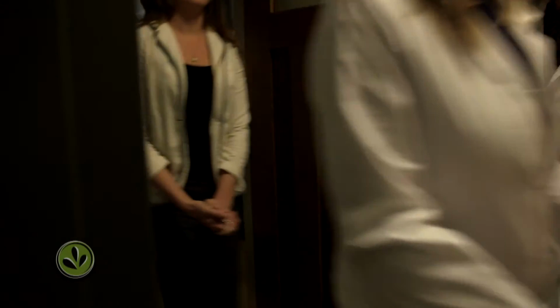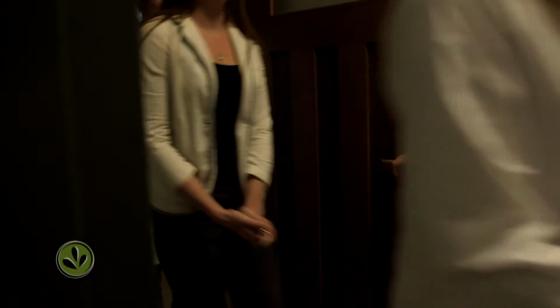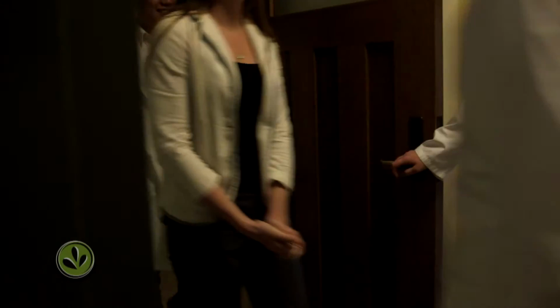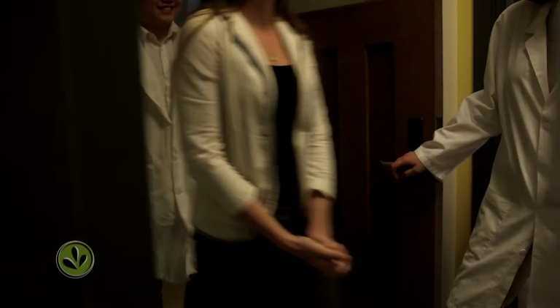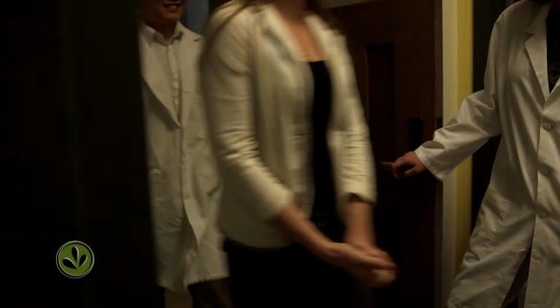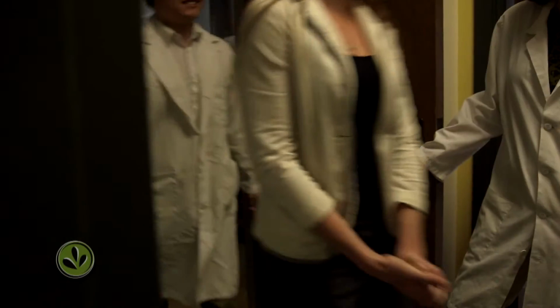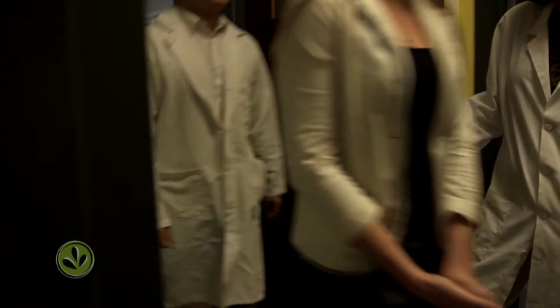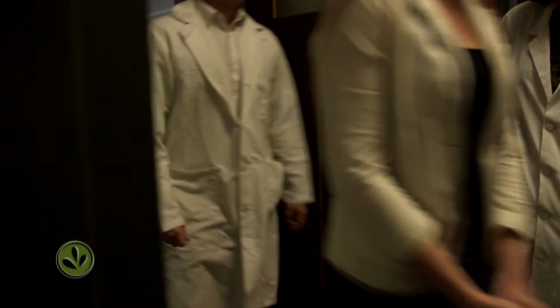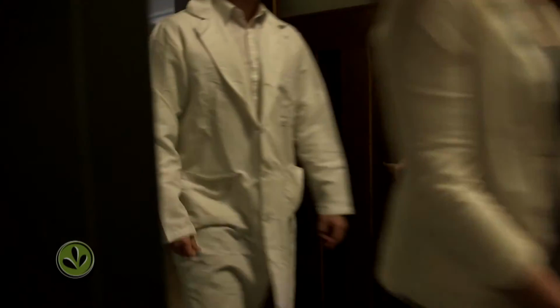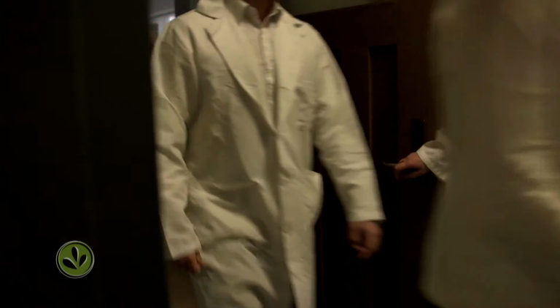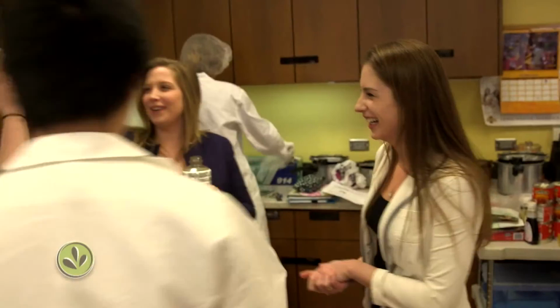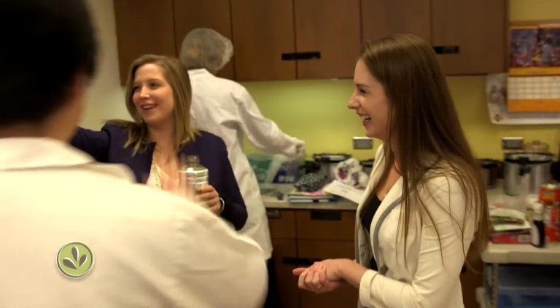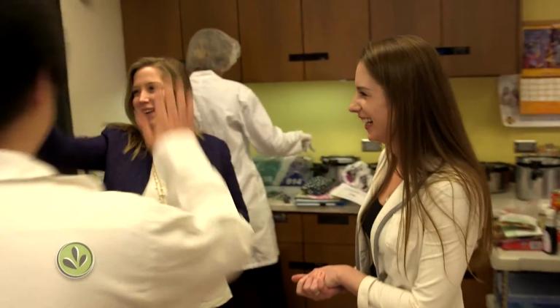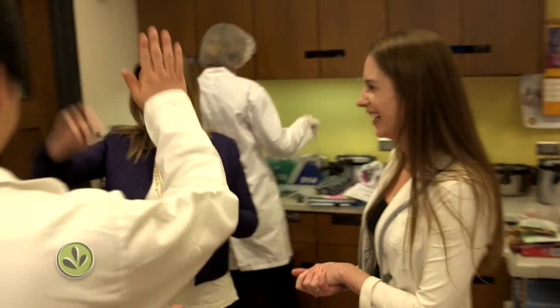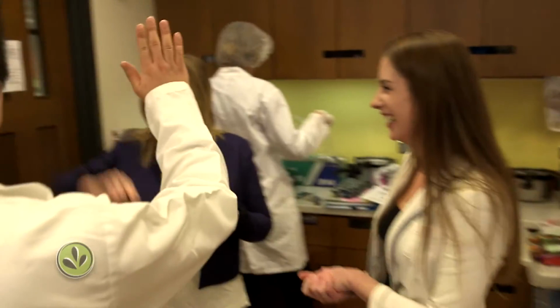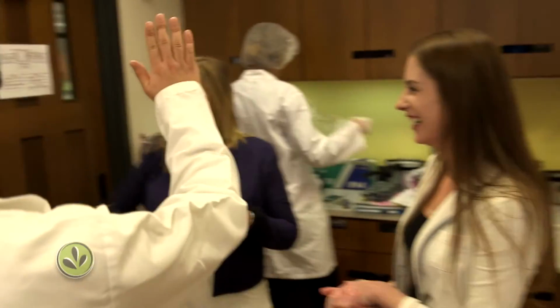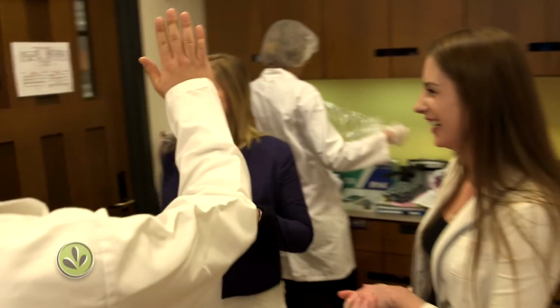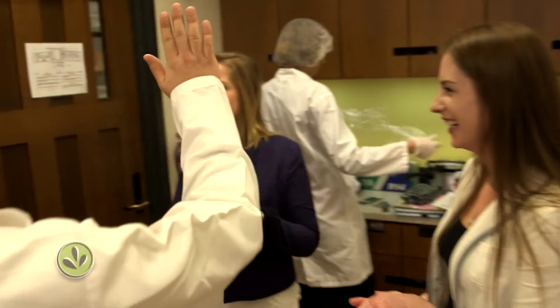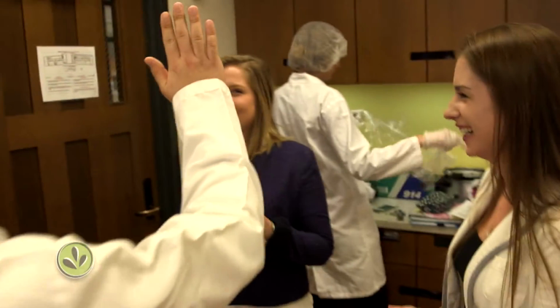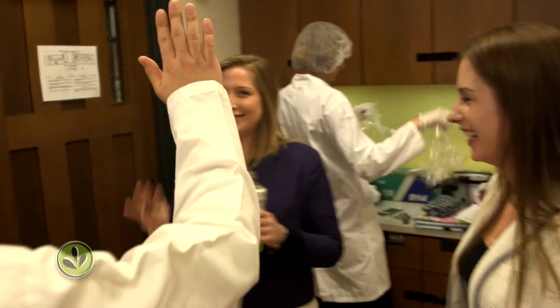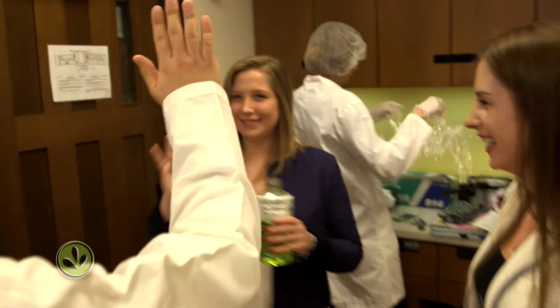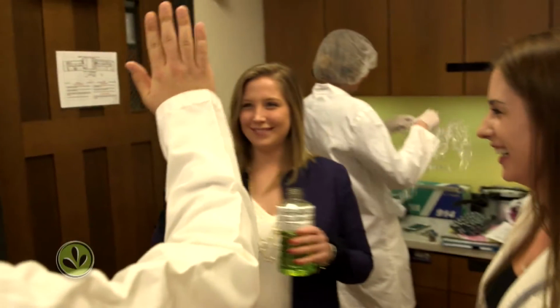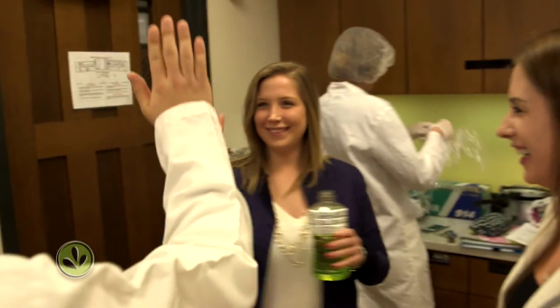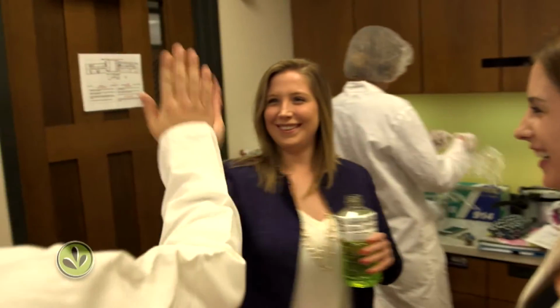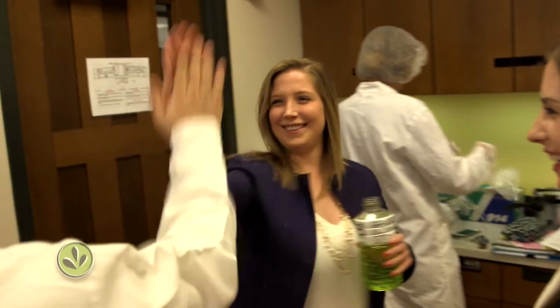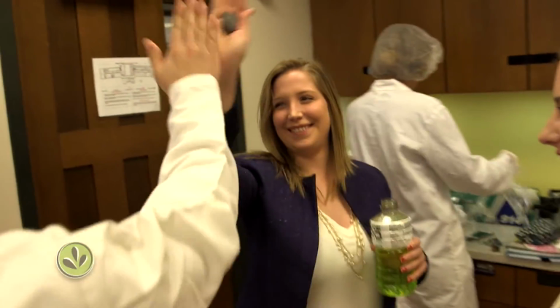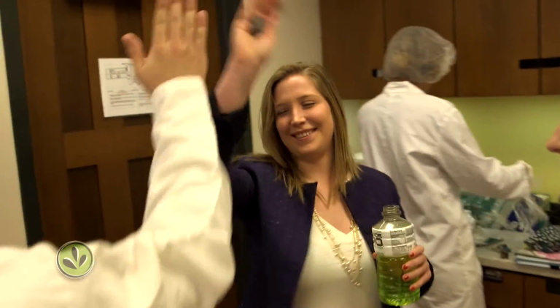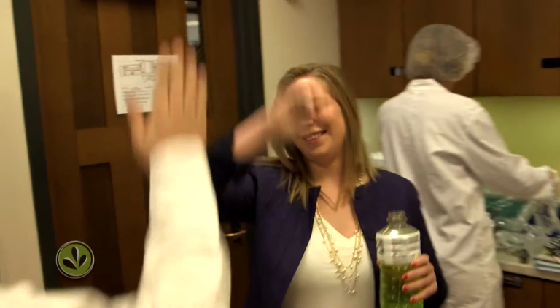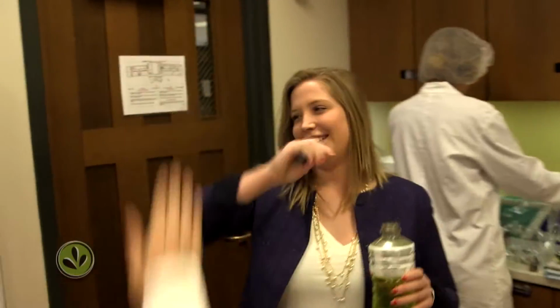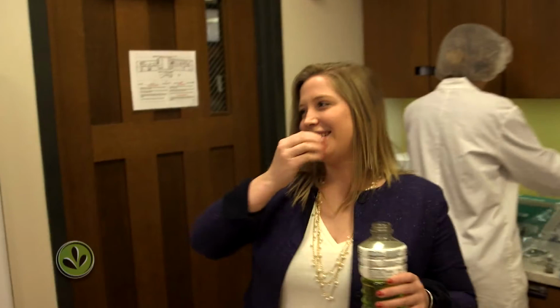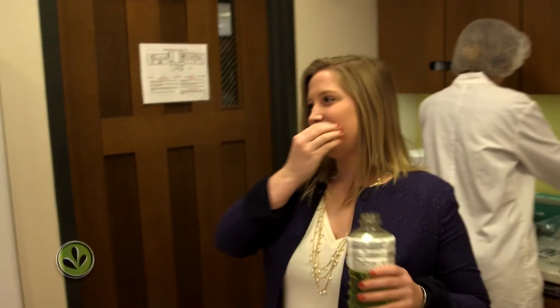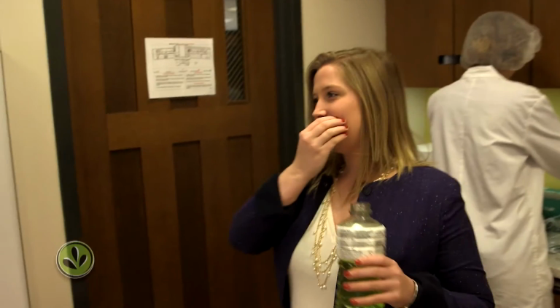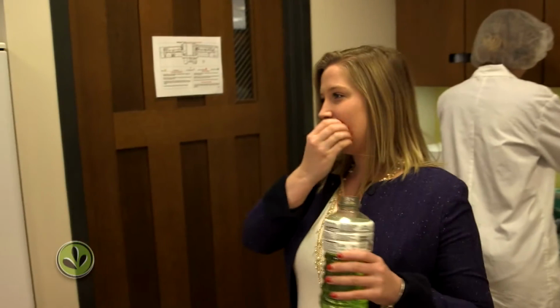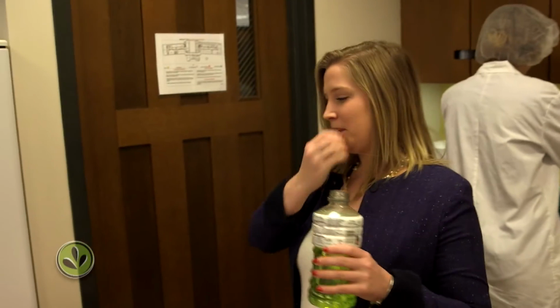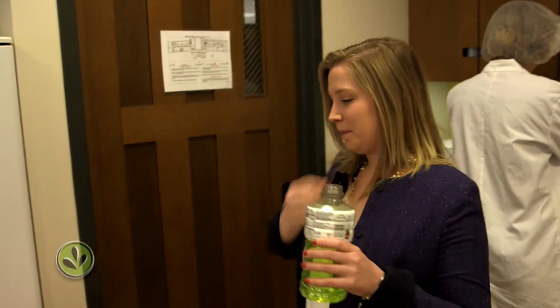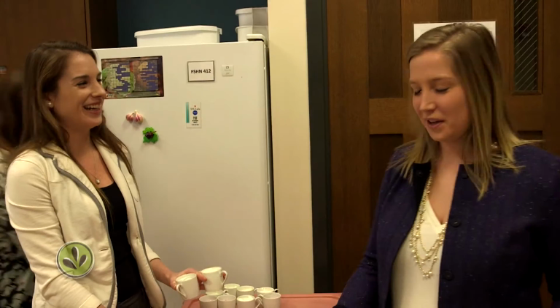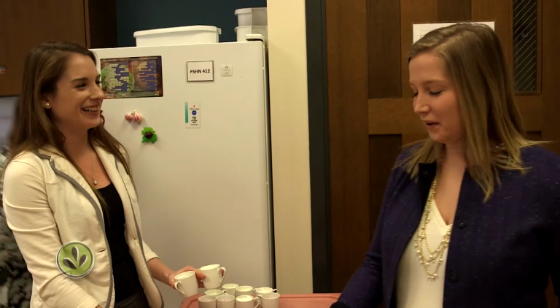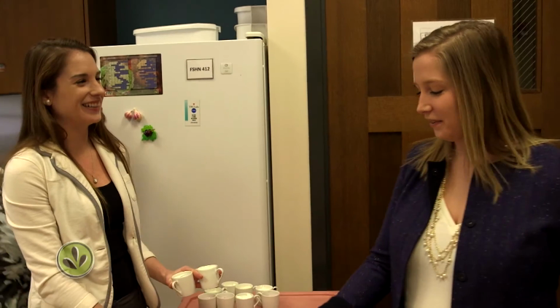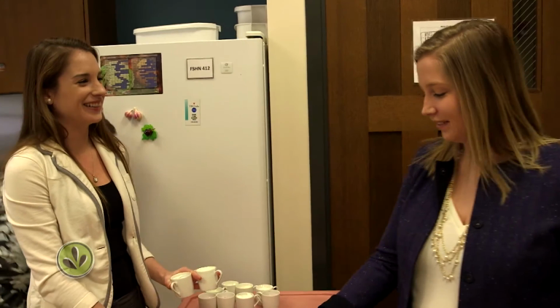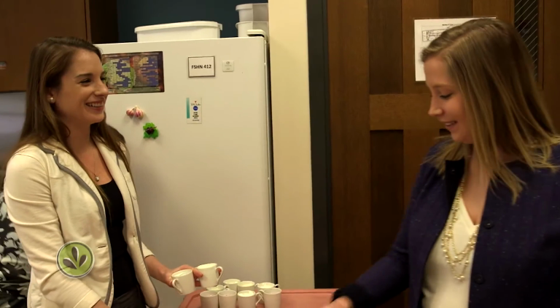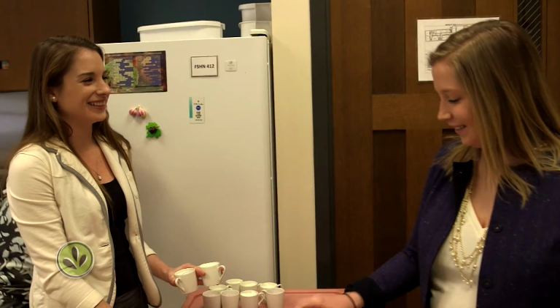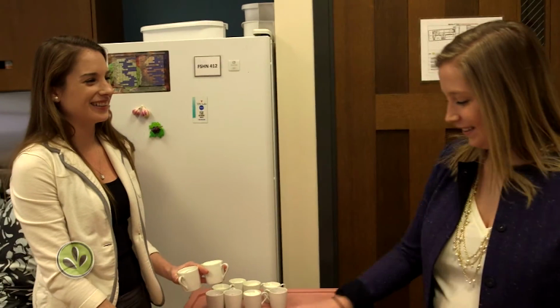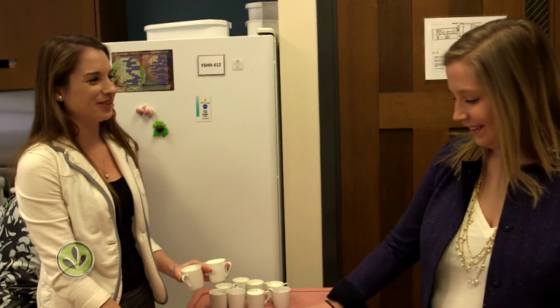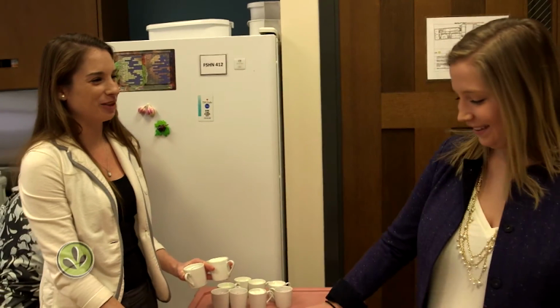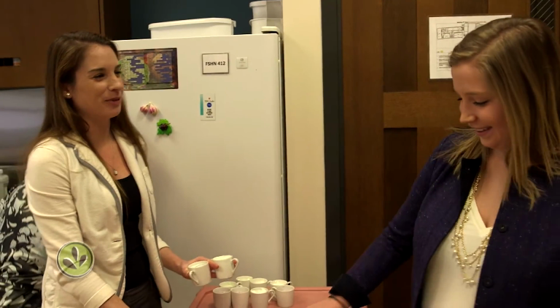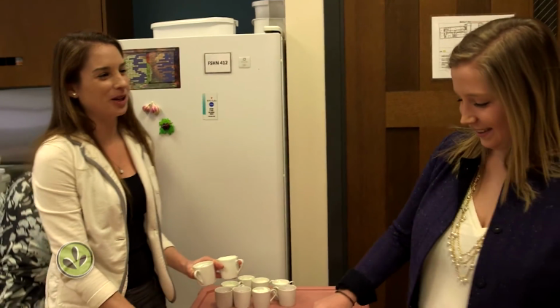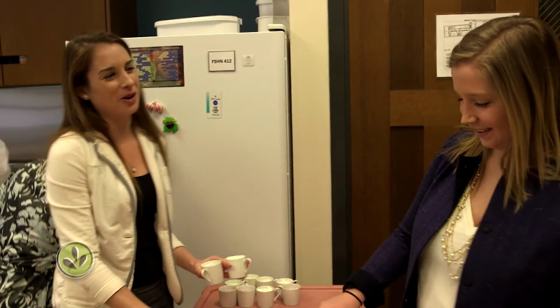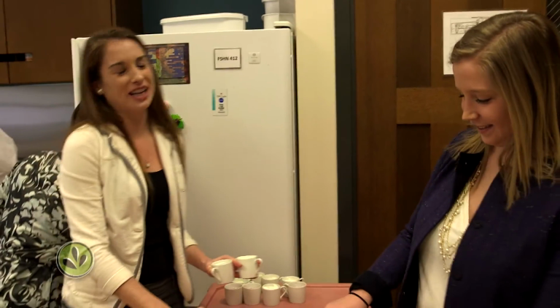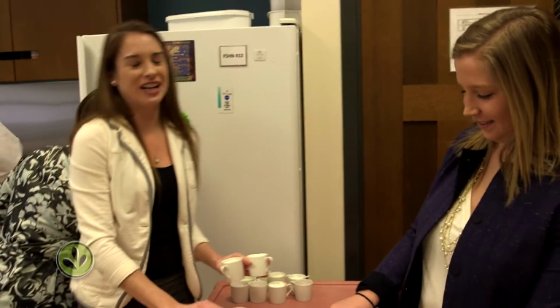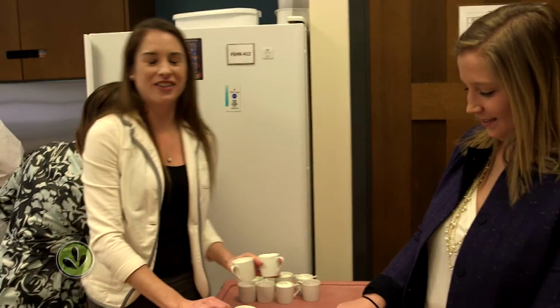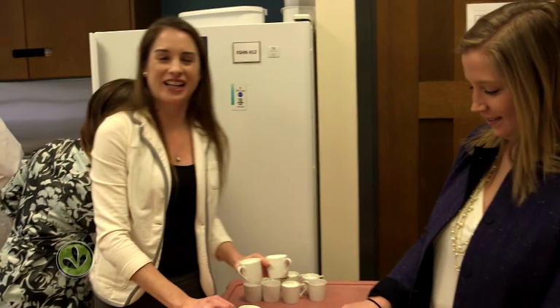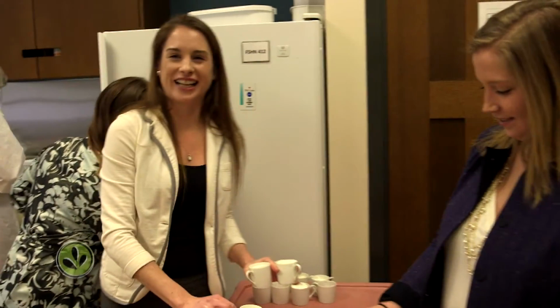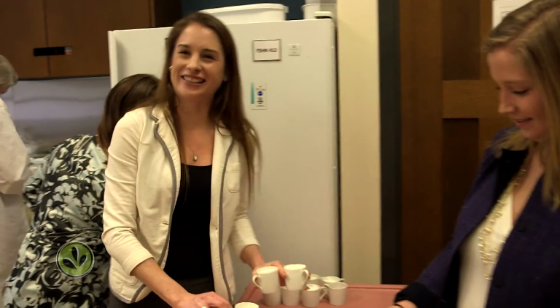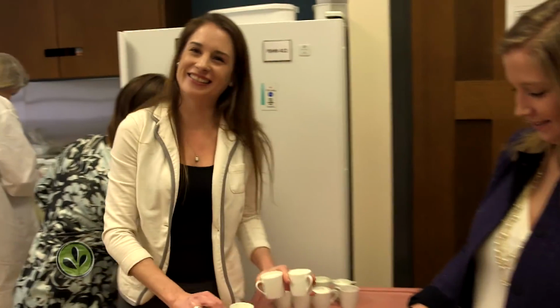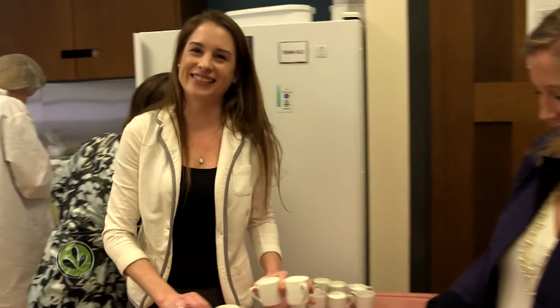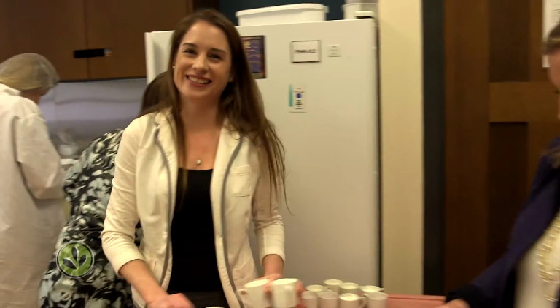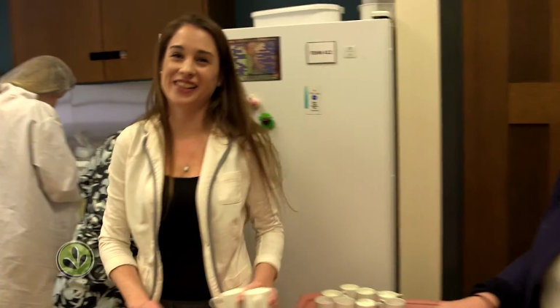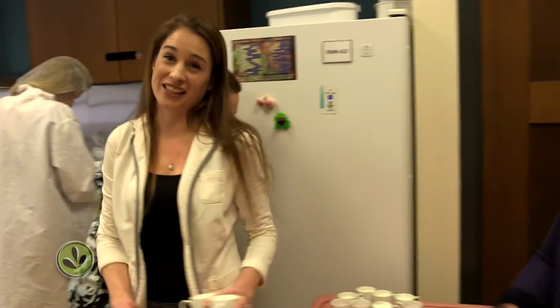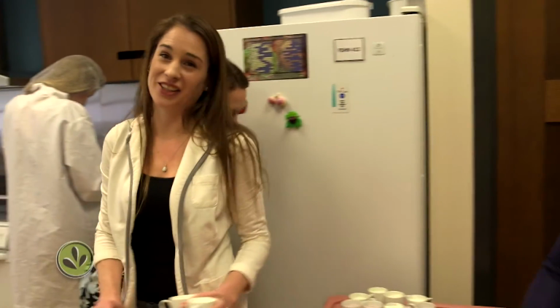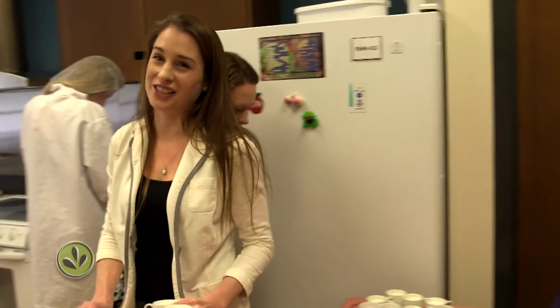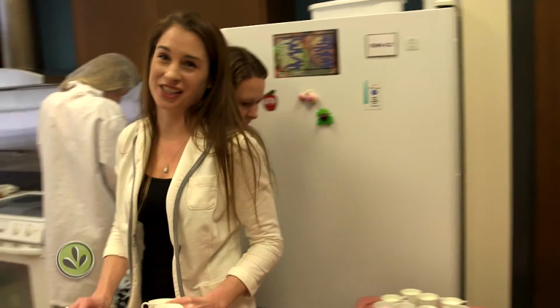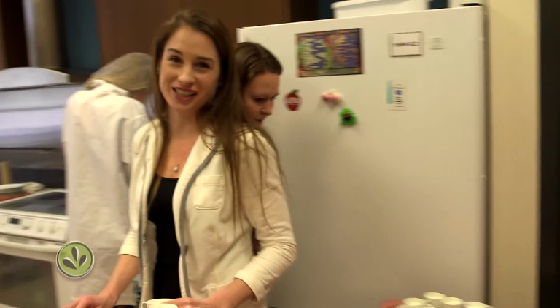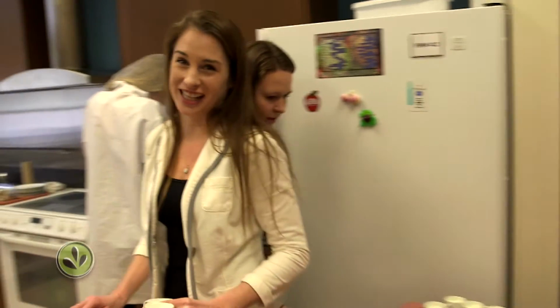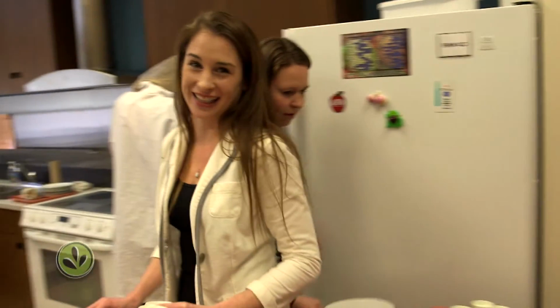It went really, really well. A lot better than walking into that. I feel better walking out than in. So that's always a good sign.